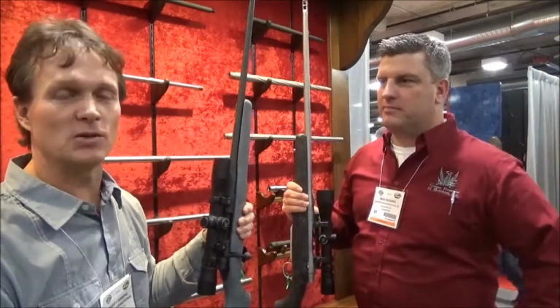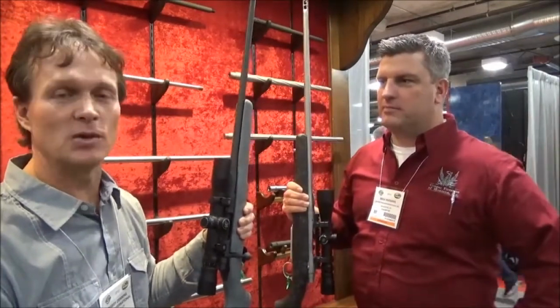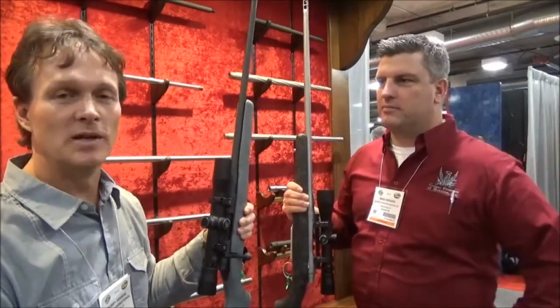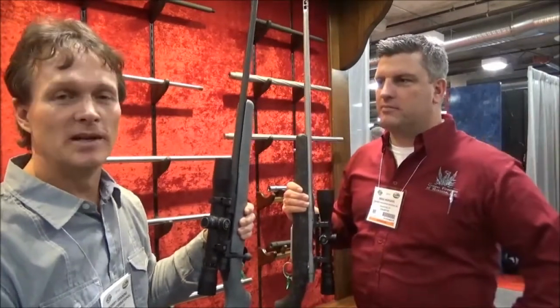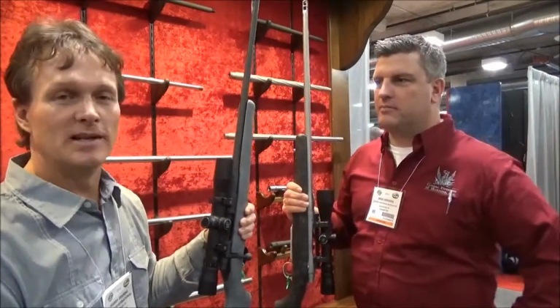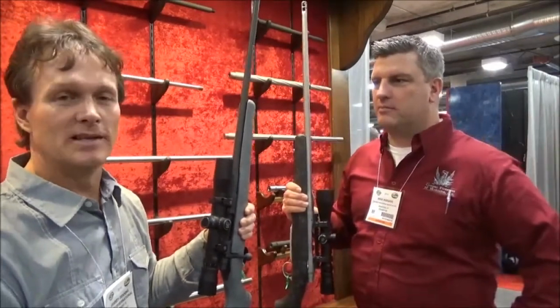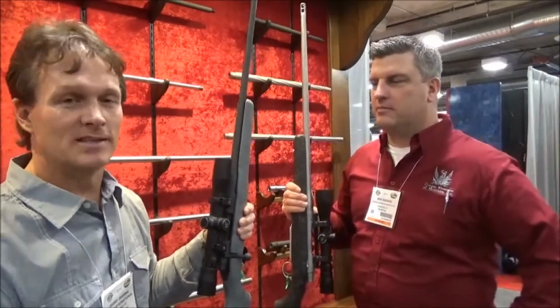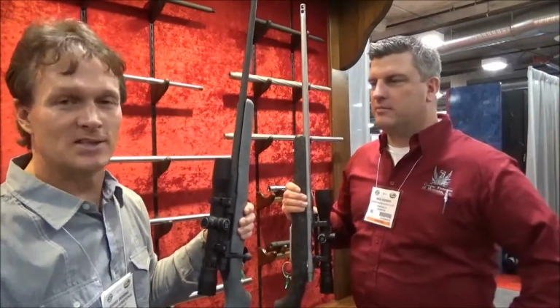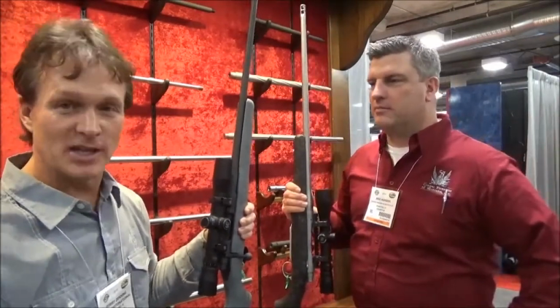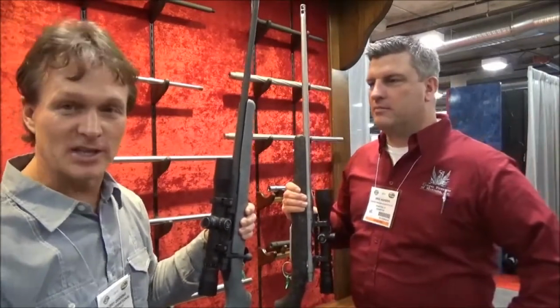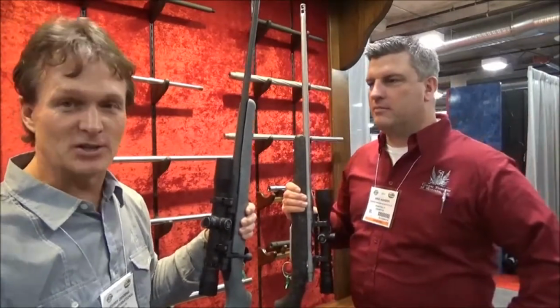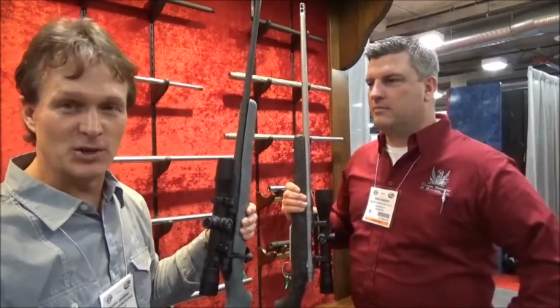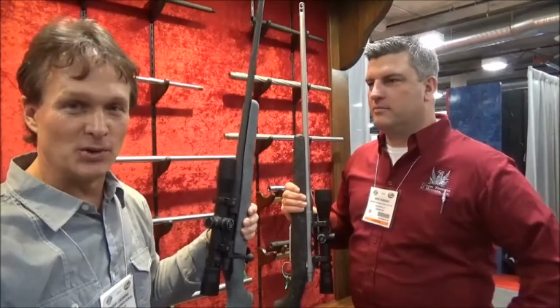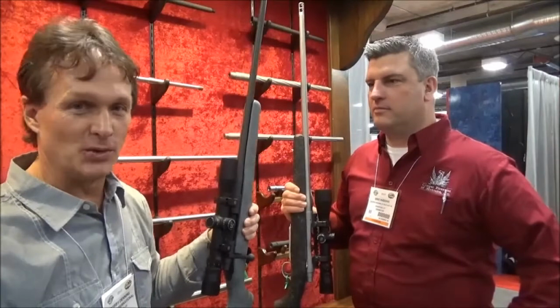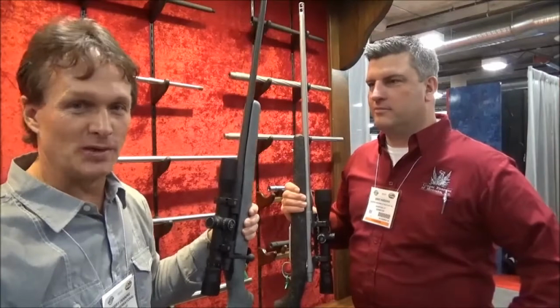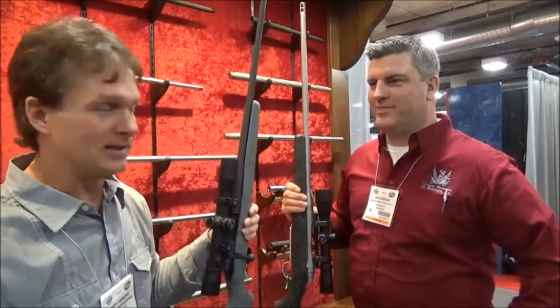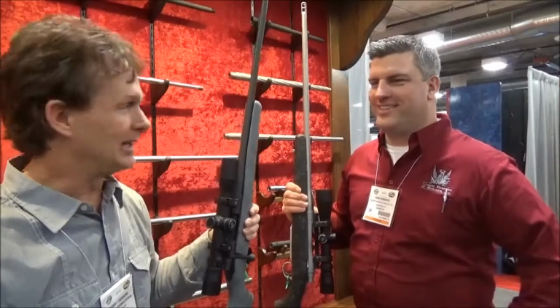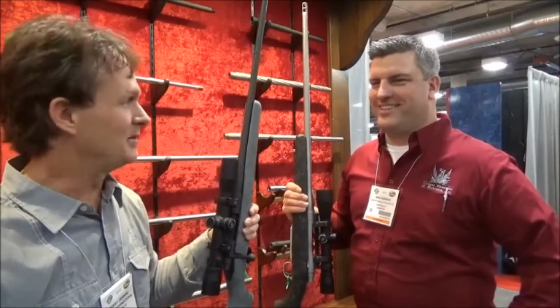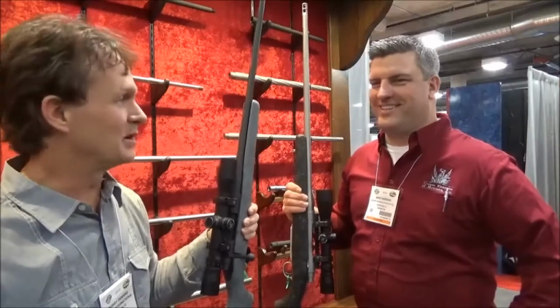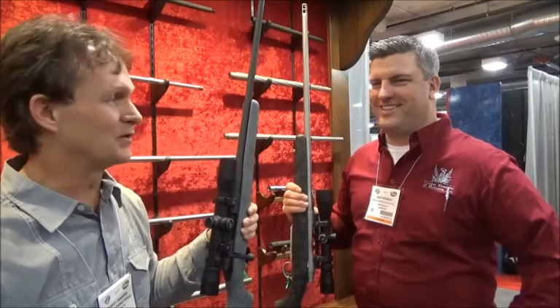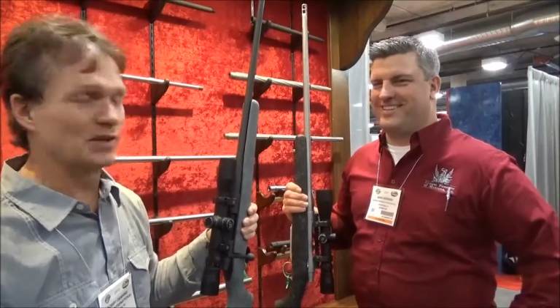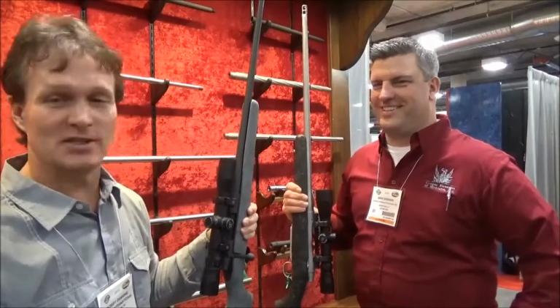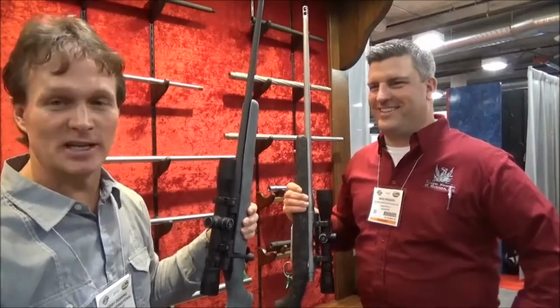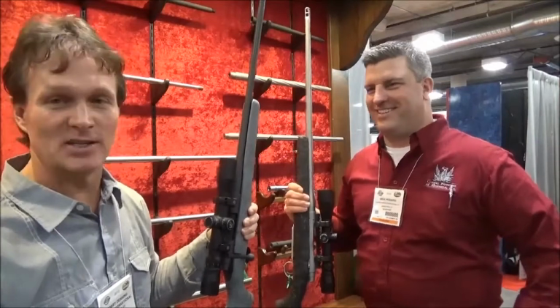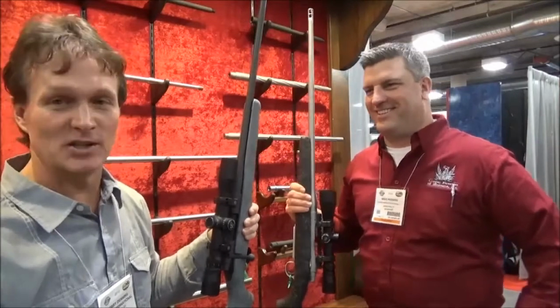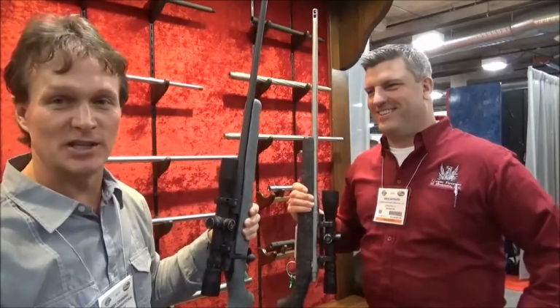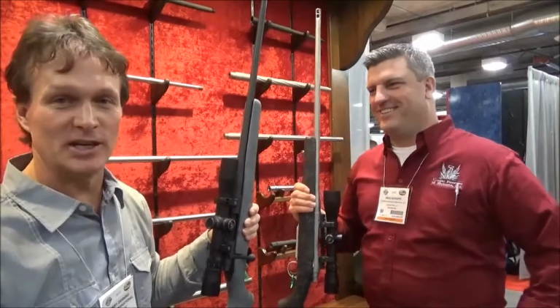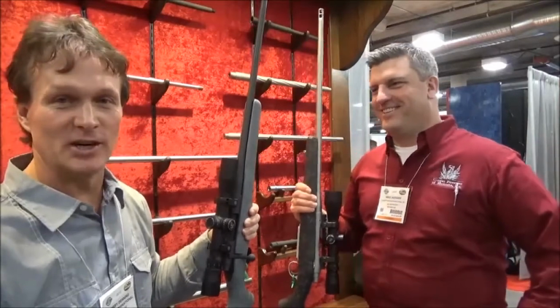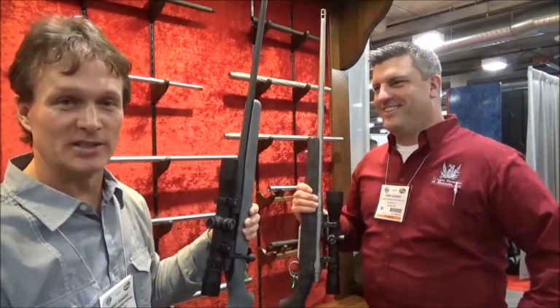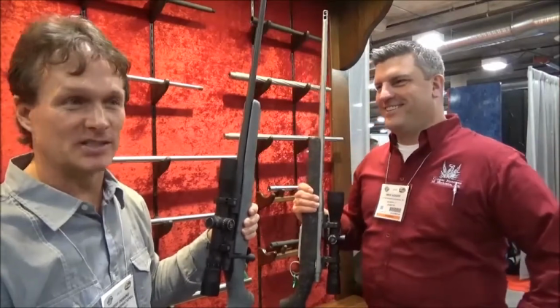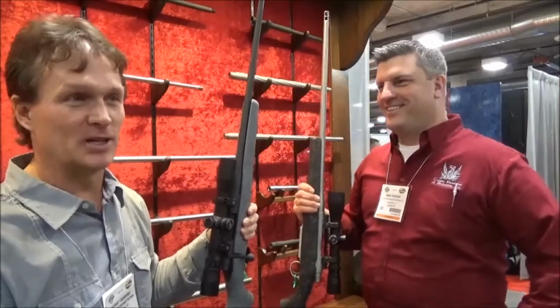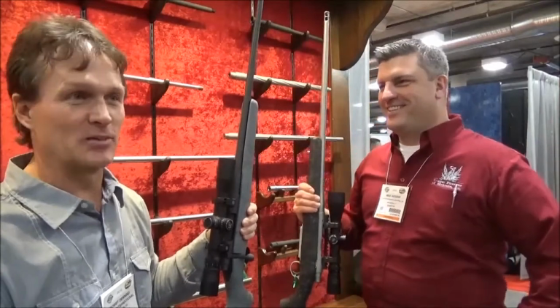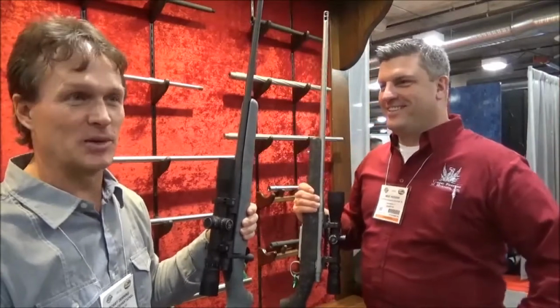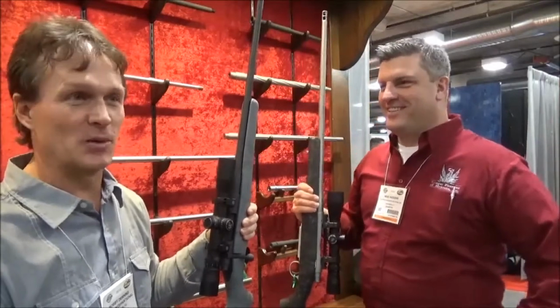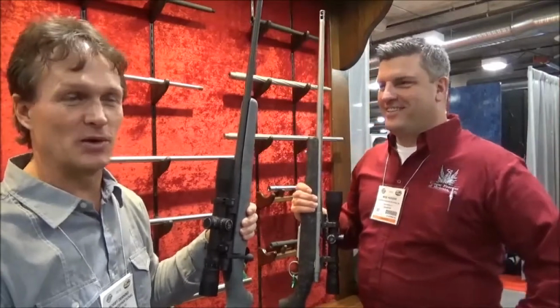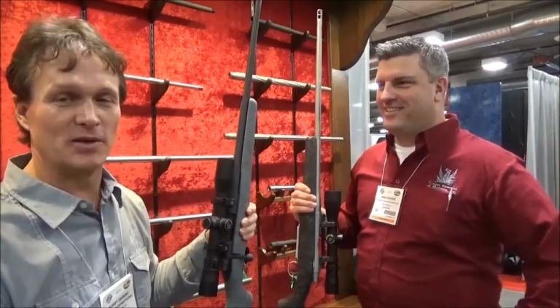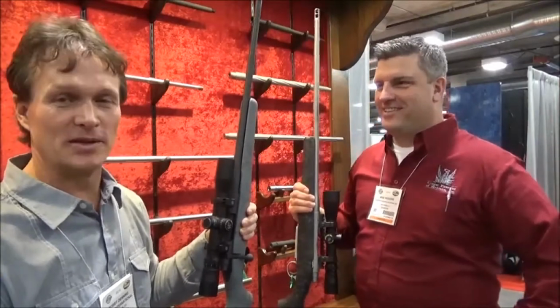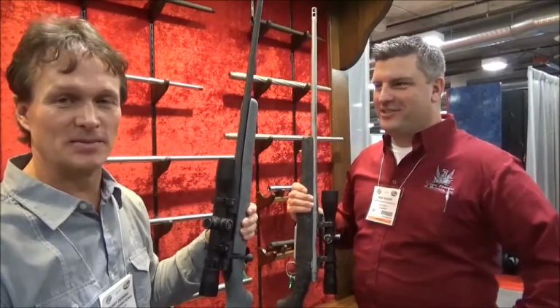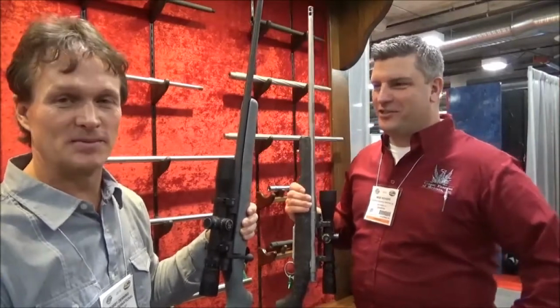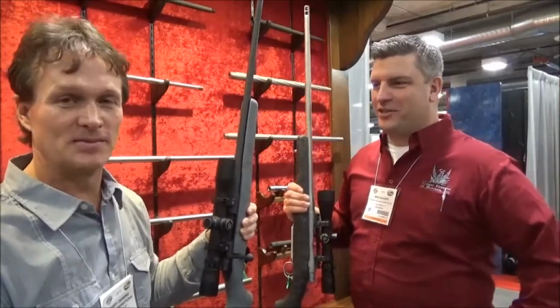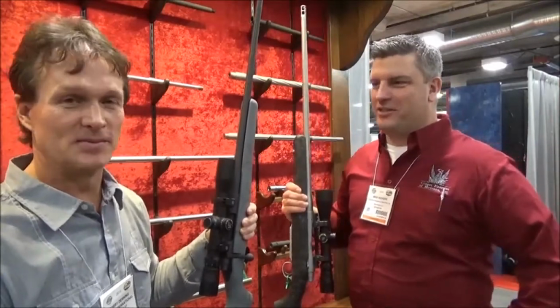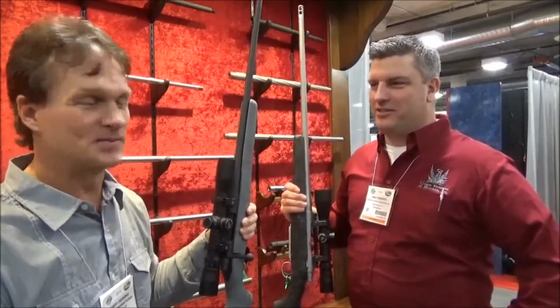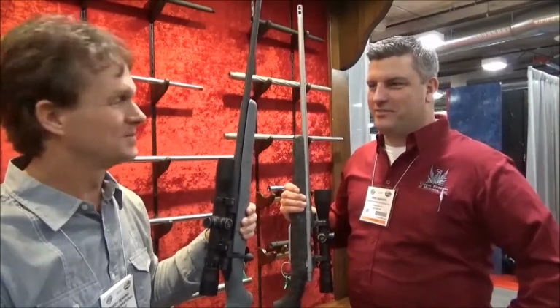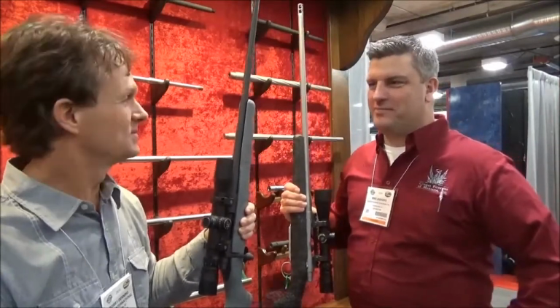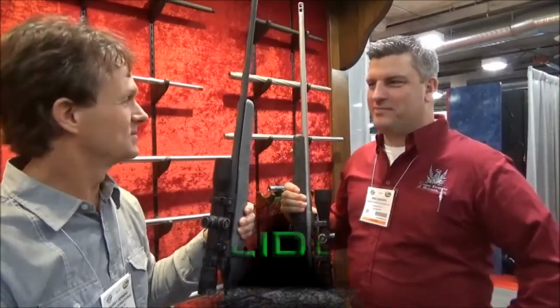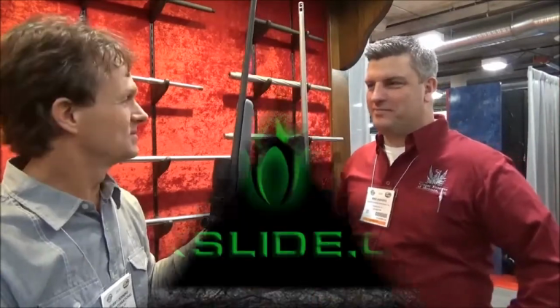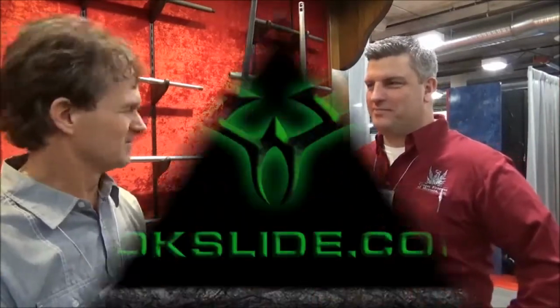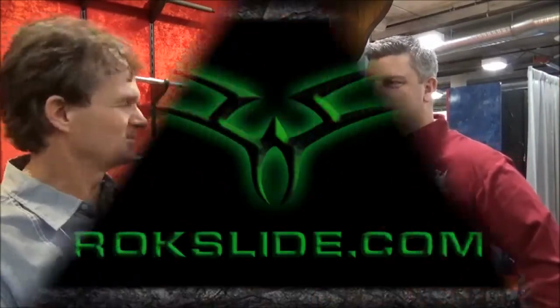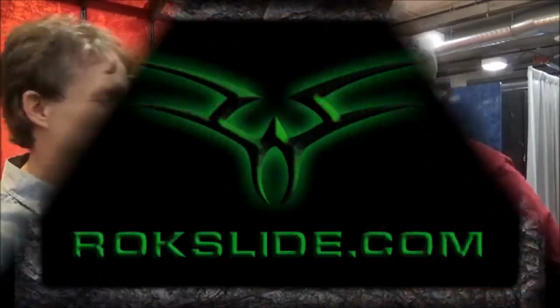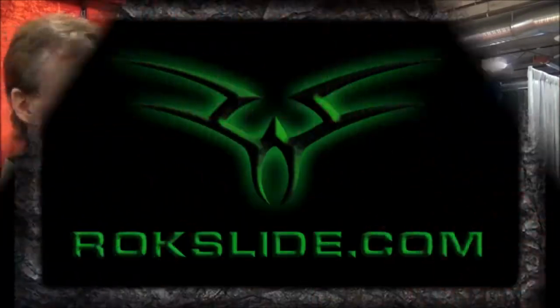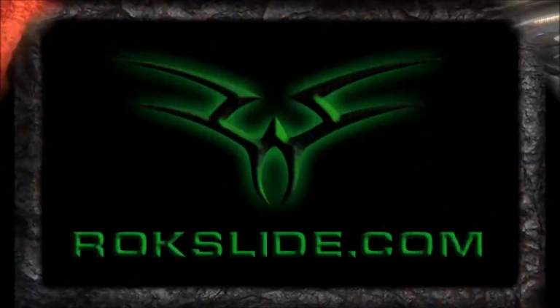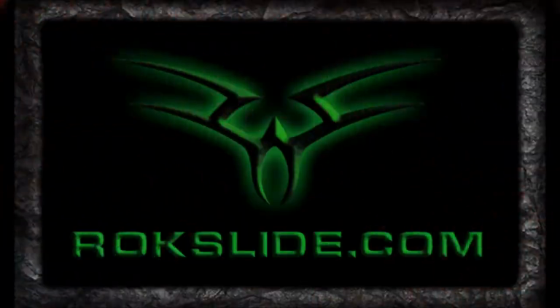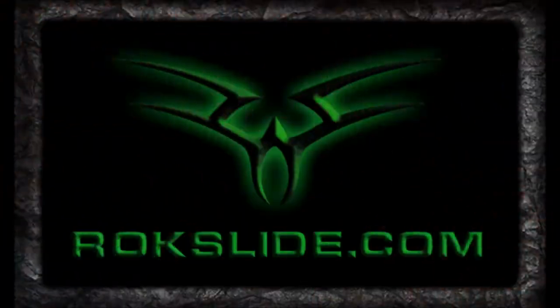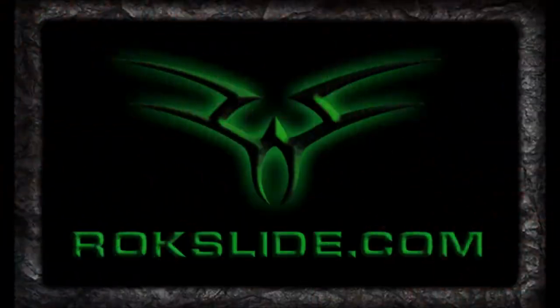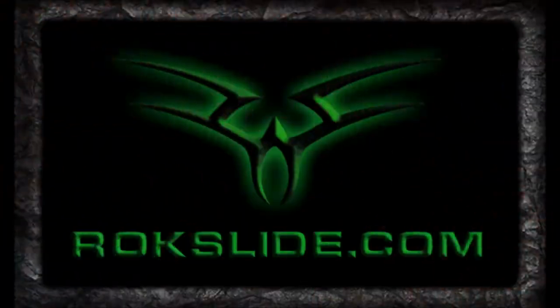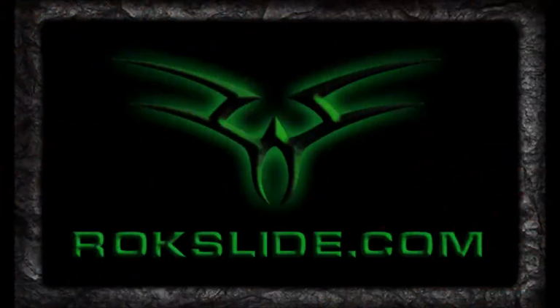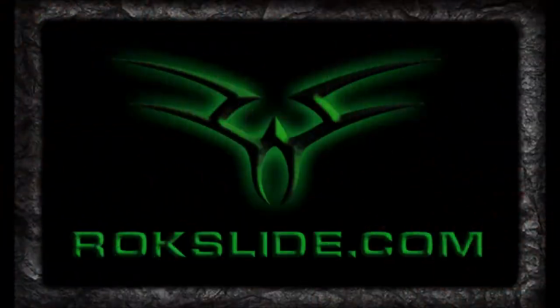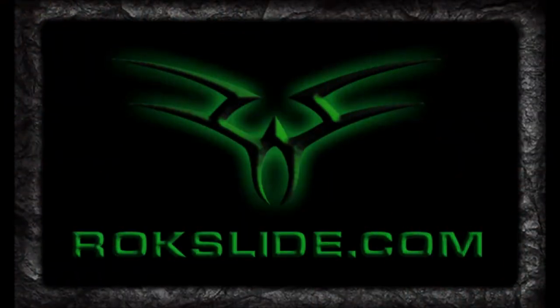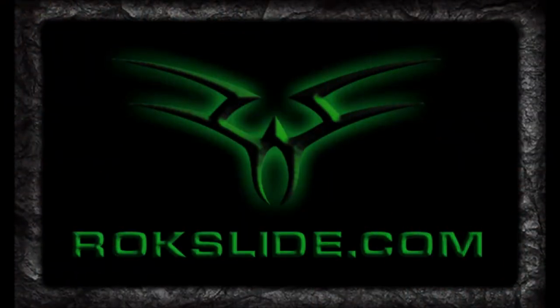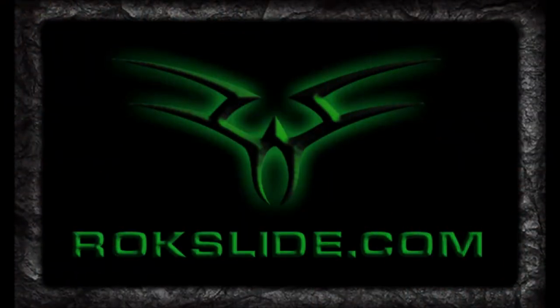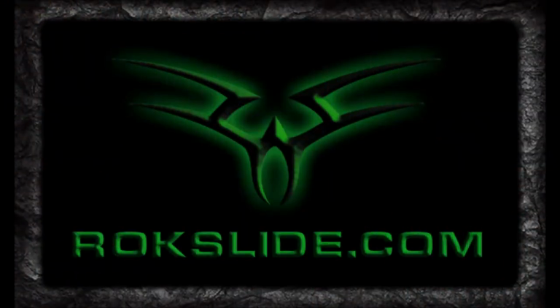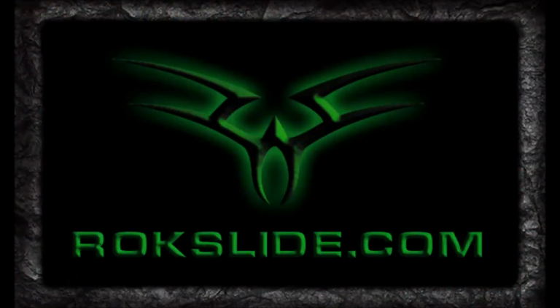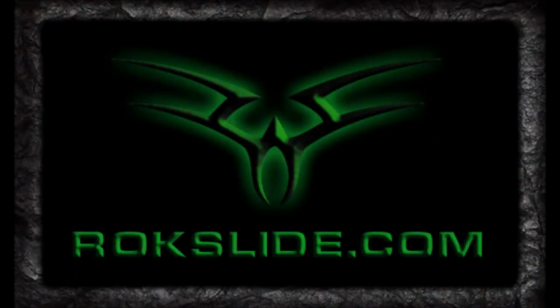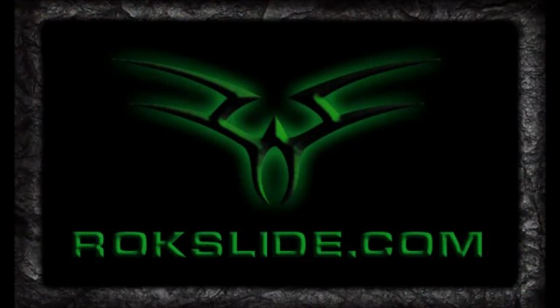So stay tuned. Even if this takes a year, it's going to be worth it. Thanks, Mike.